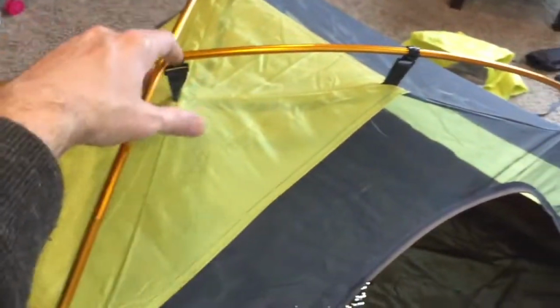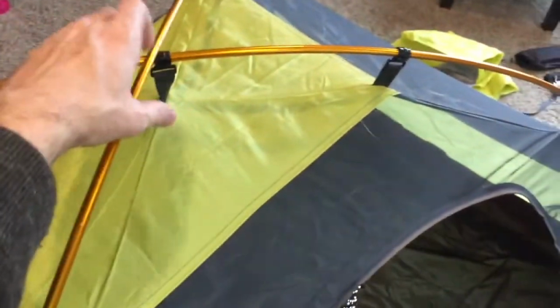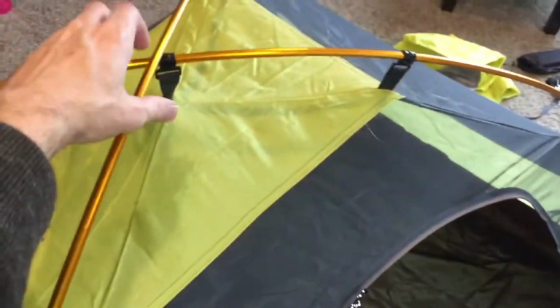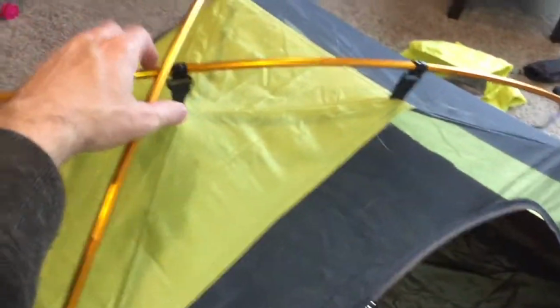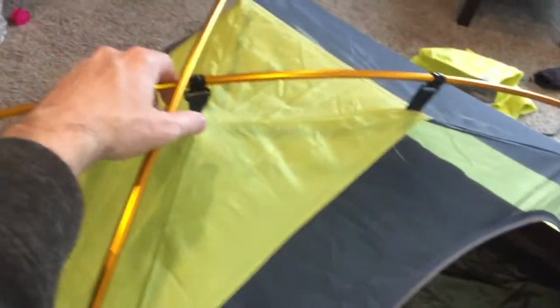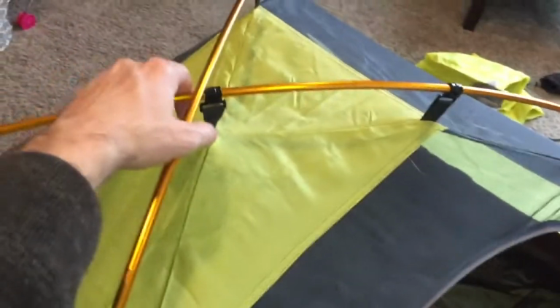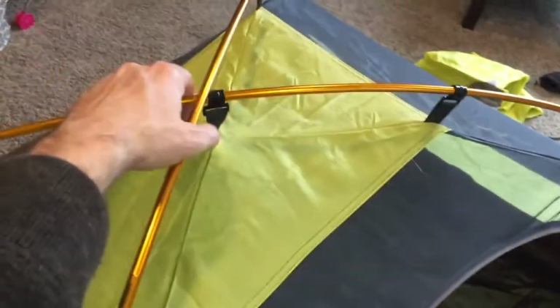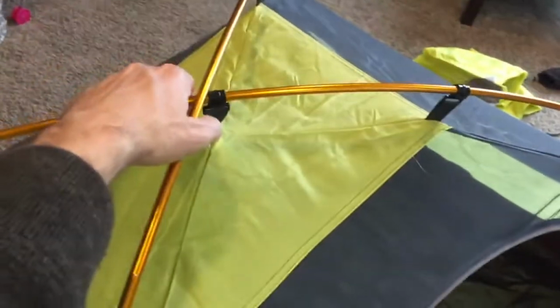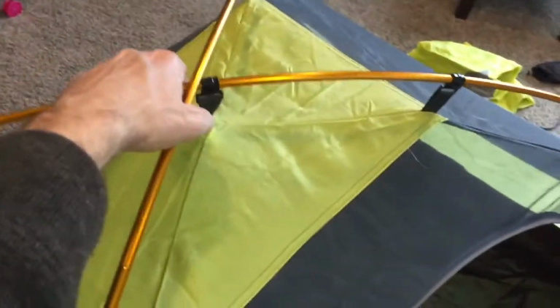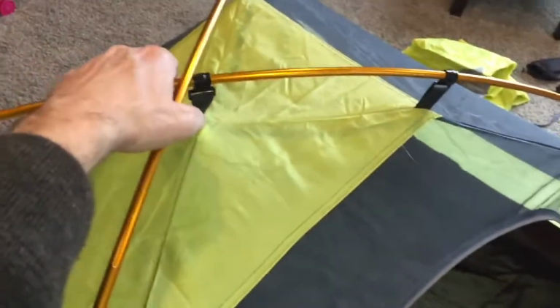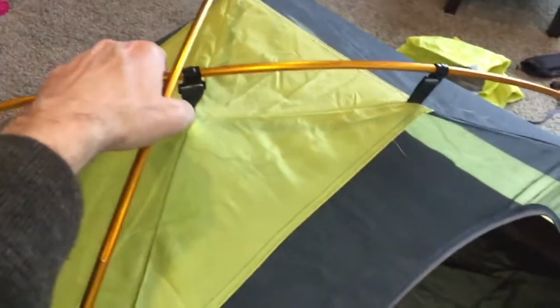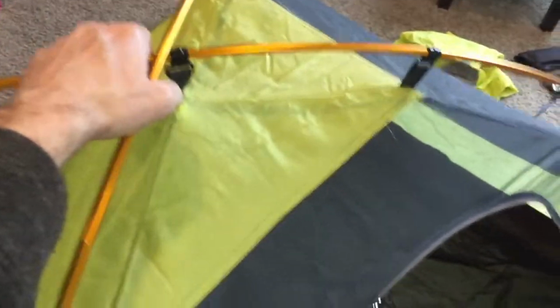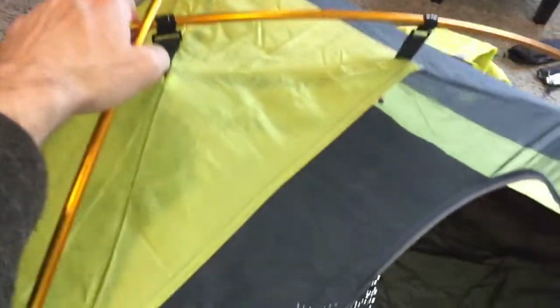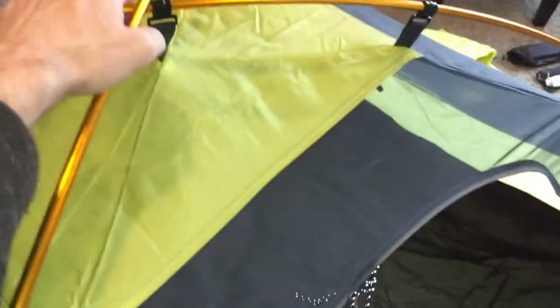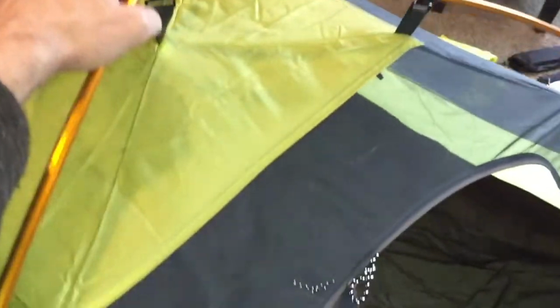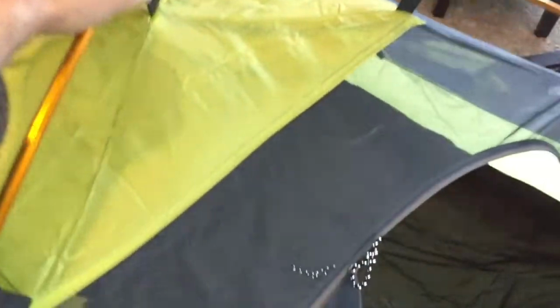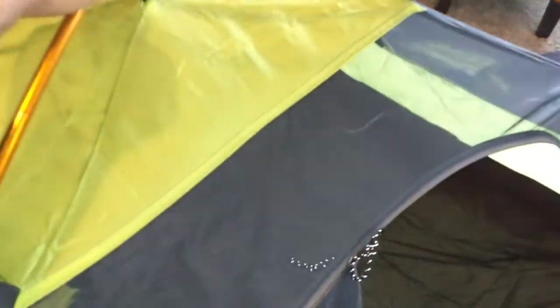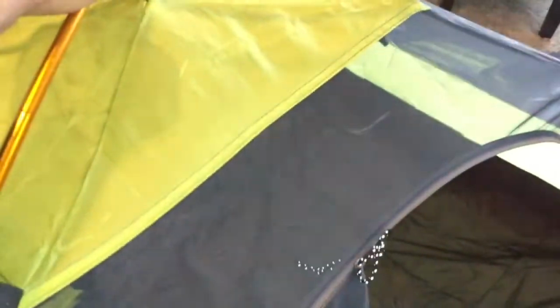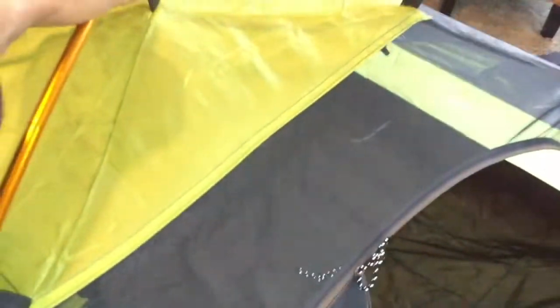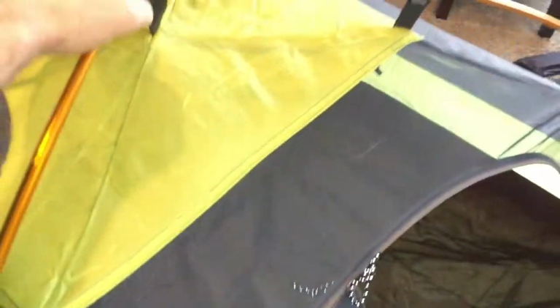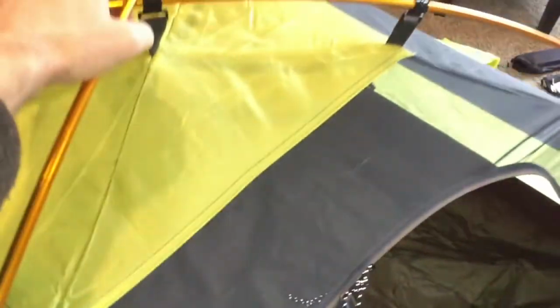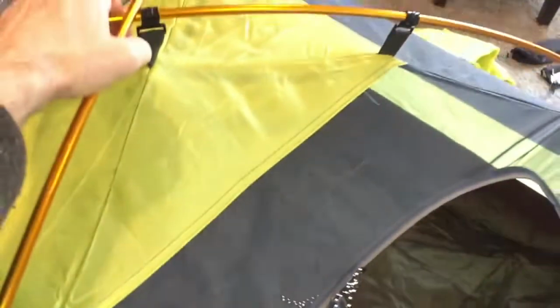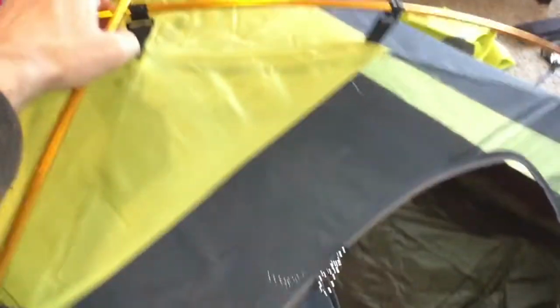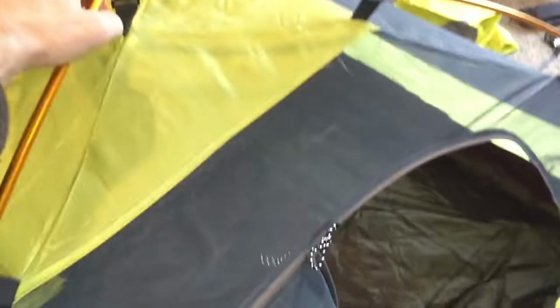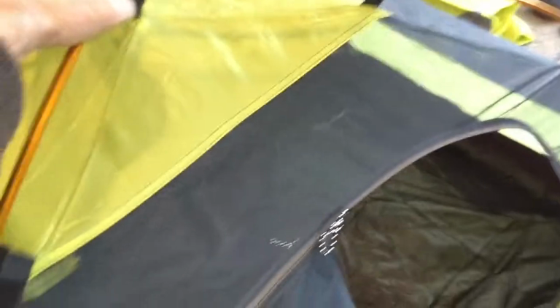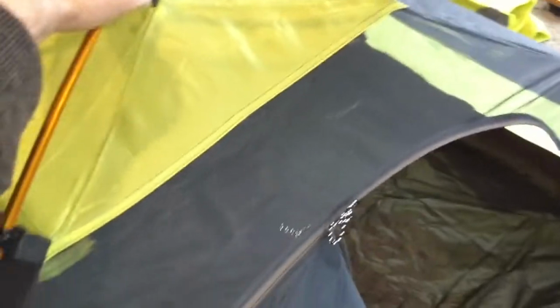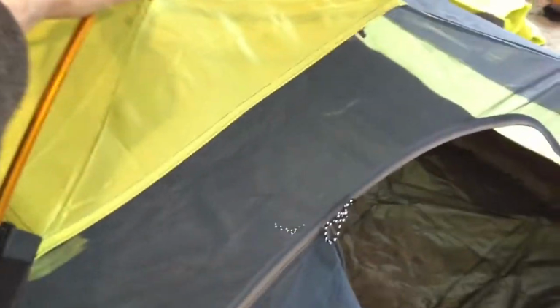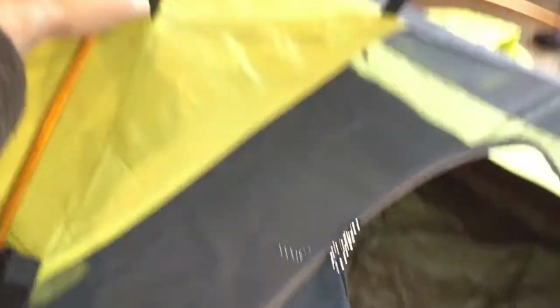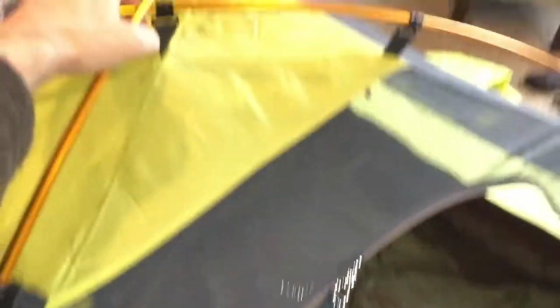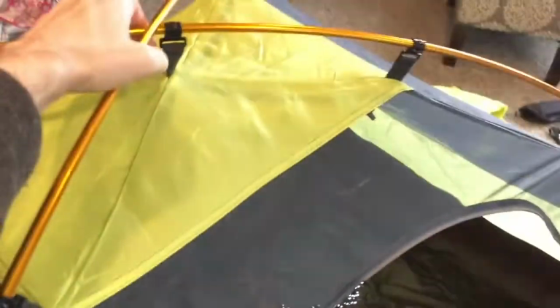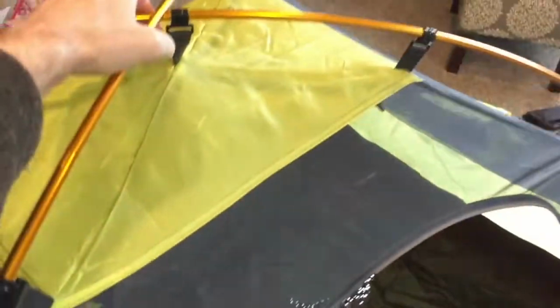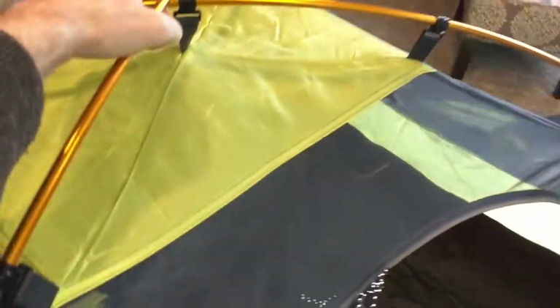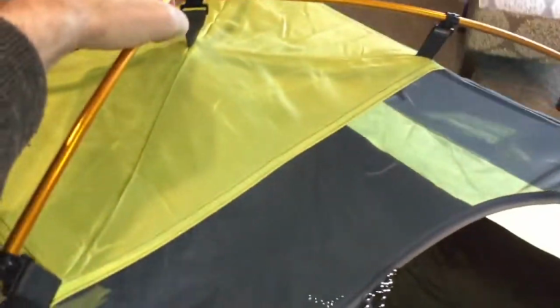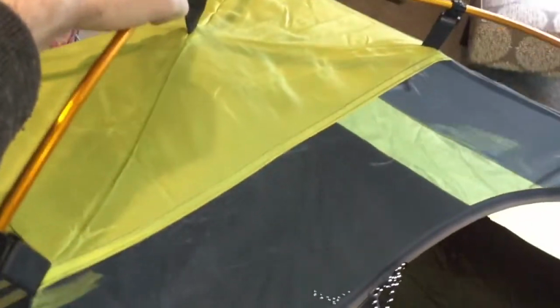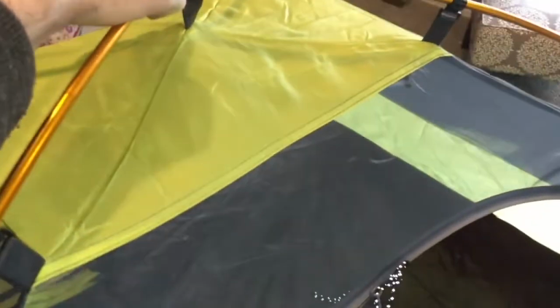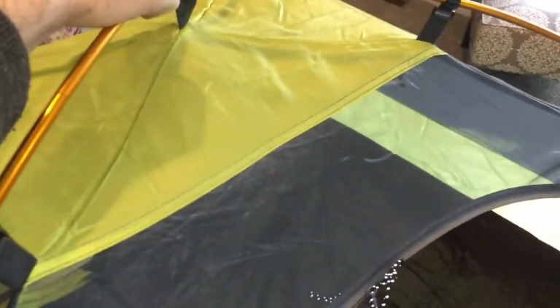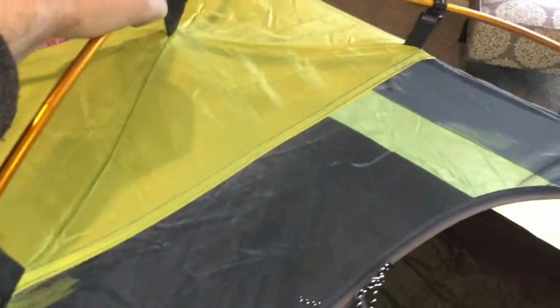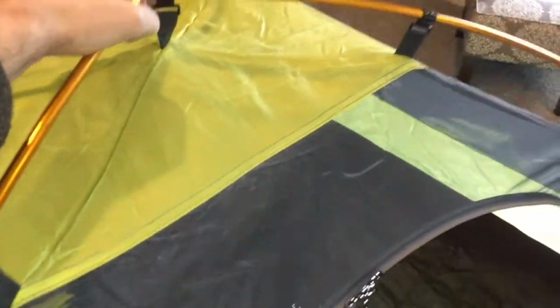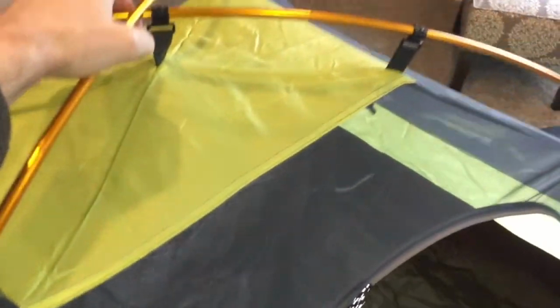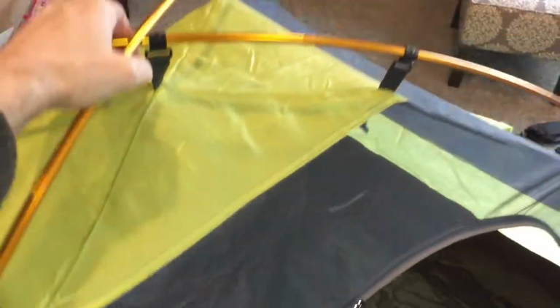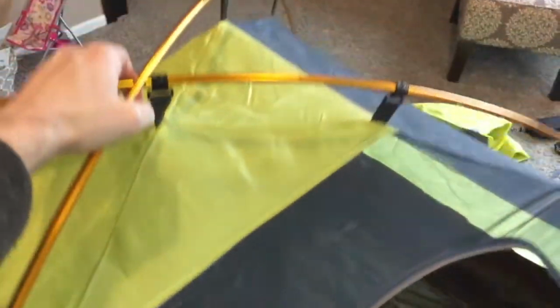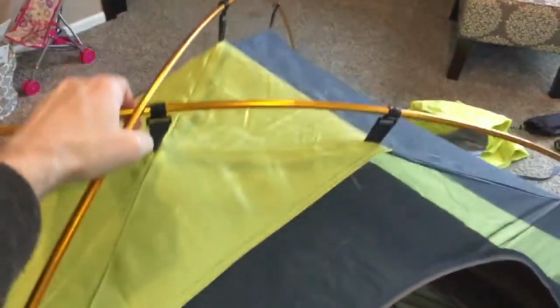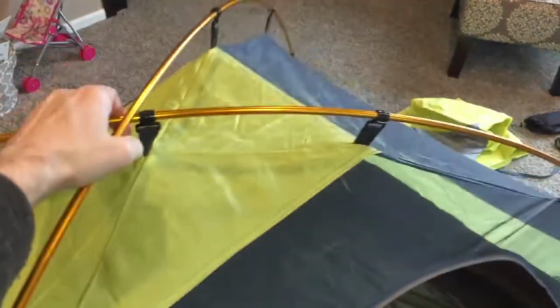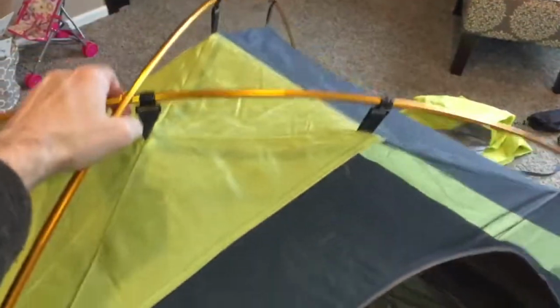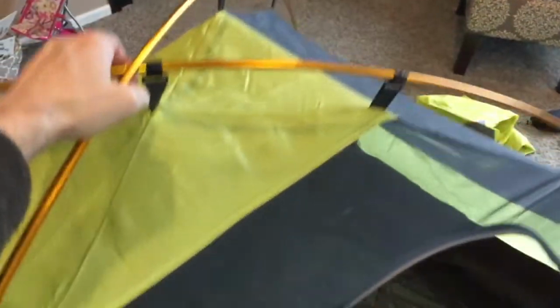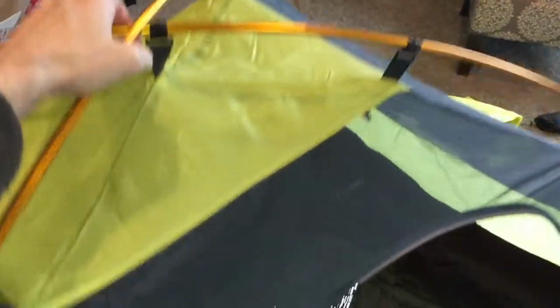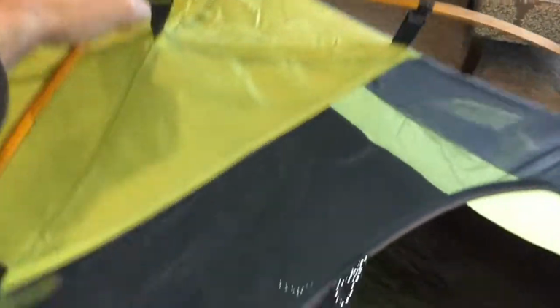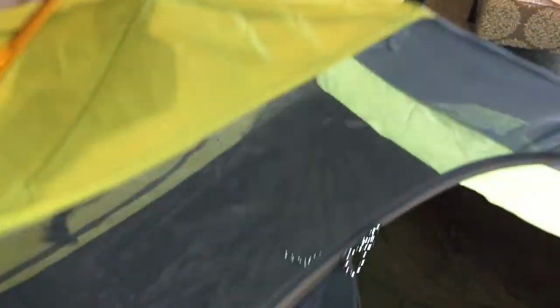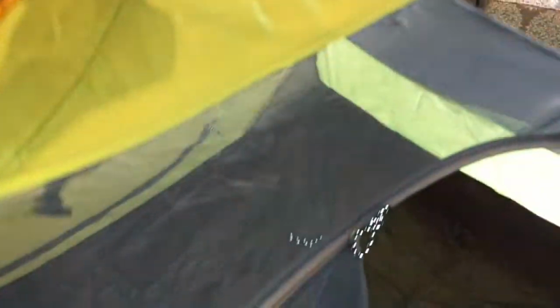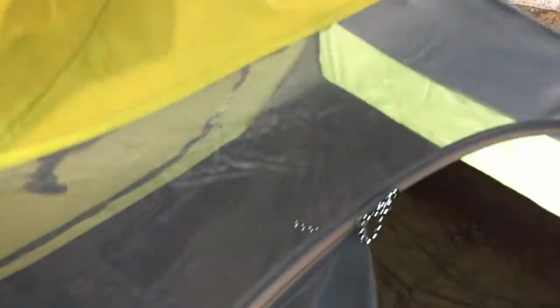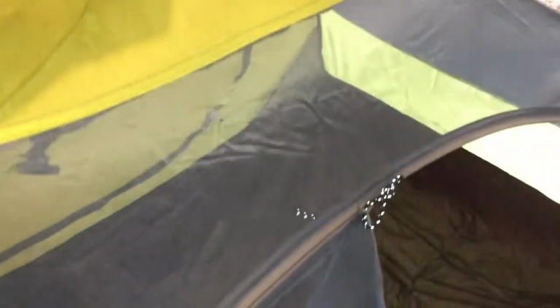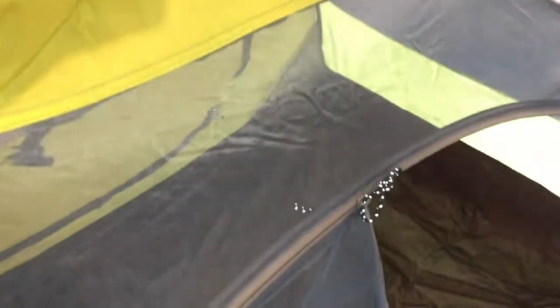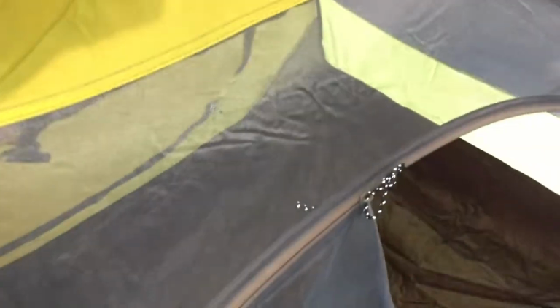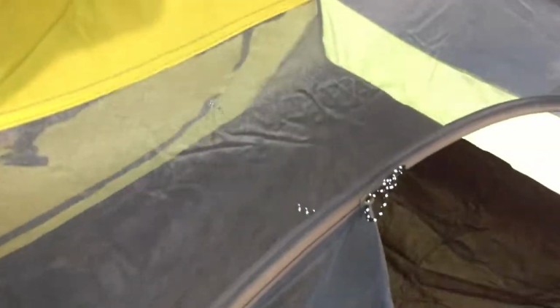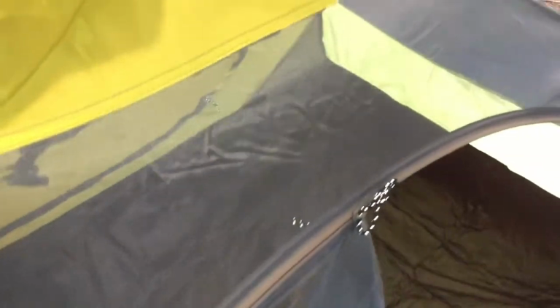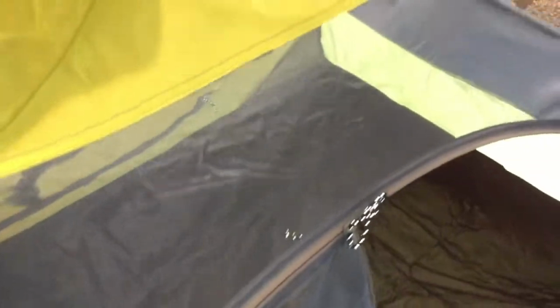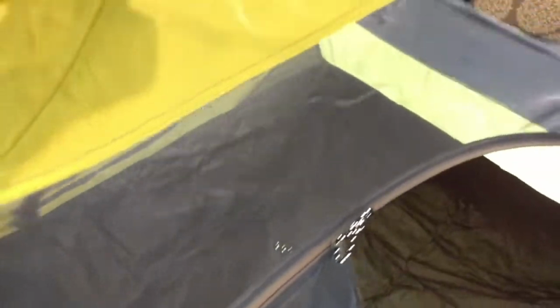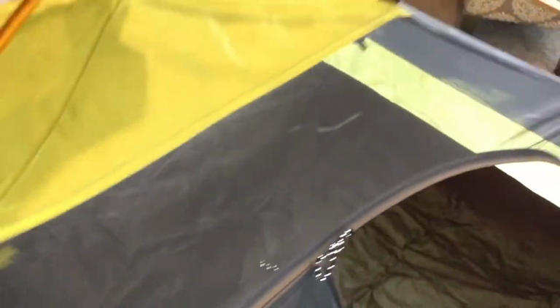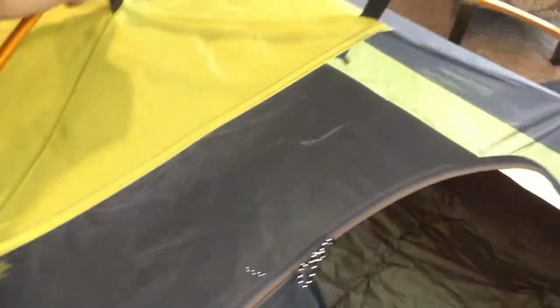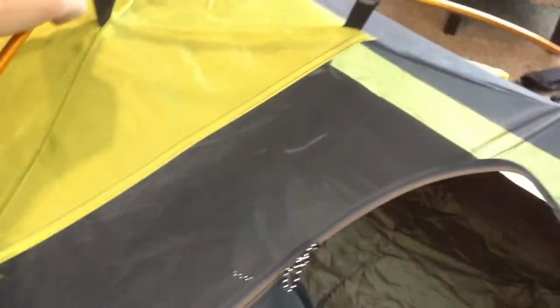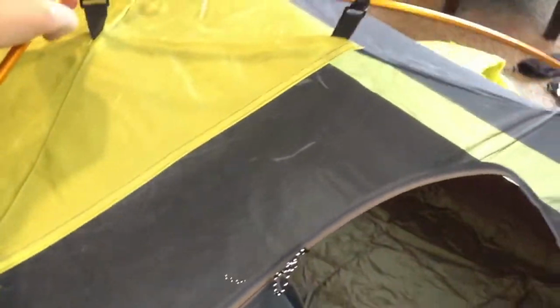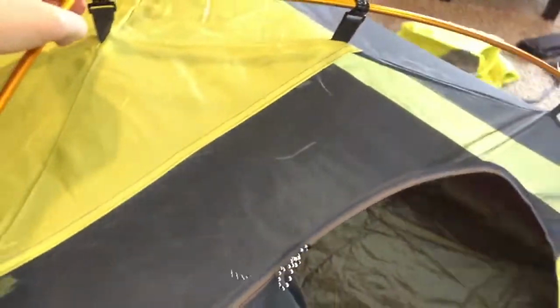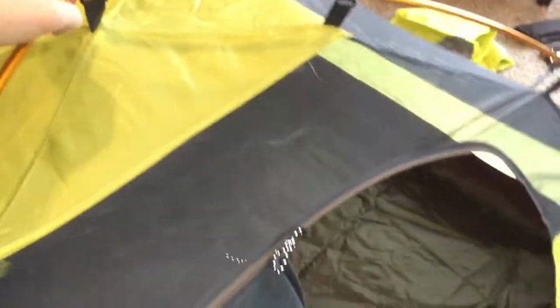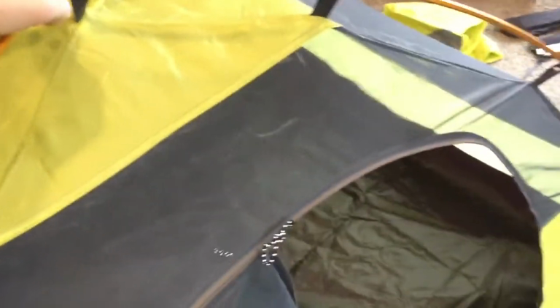So I mentioned that the tent is incredibly lightweight — it's 5.2 pounds total. Here it is, you can lift it easily with one hand.